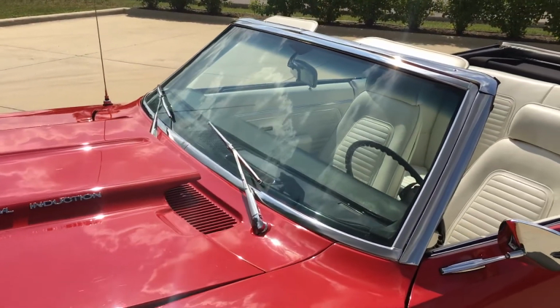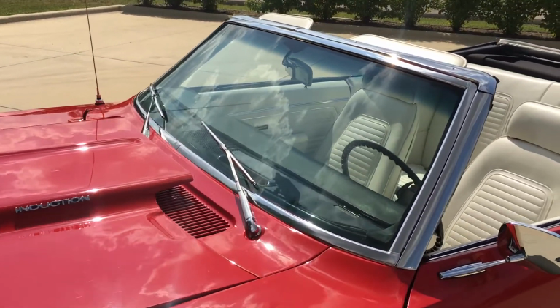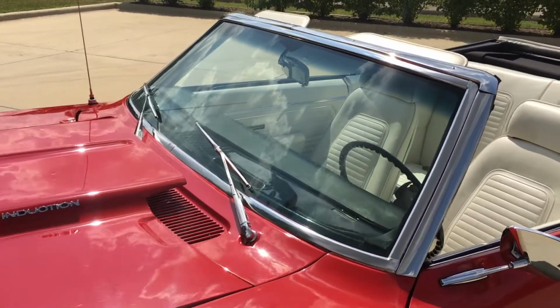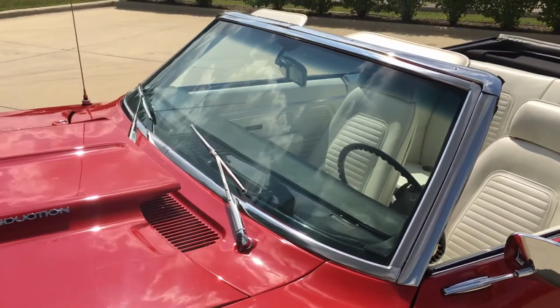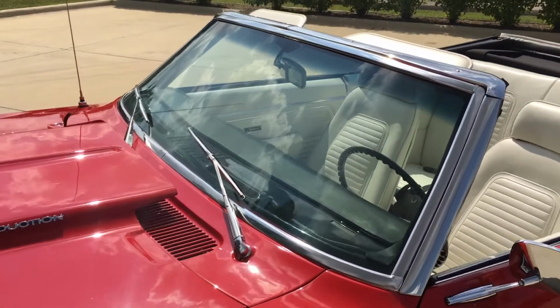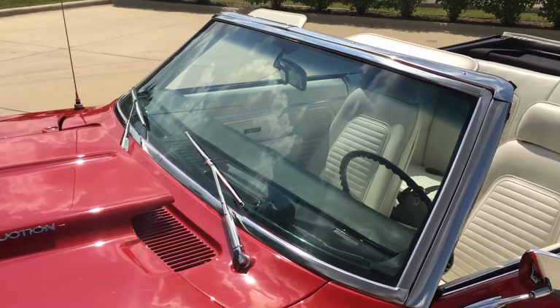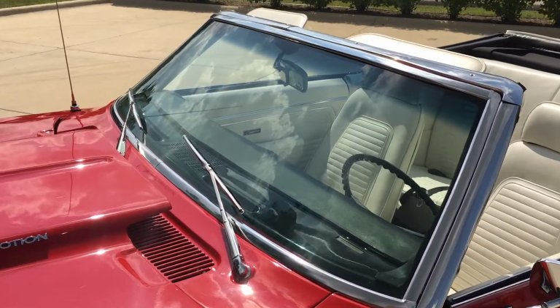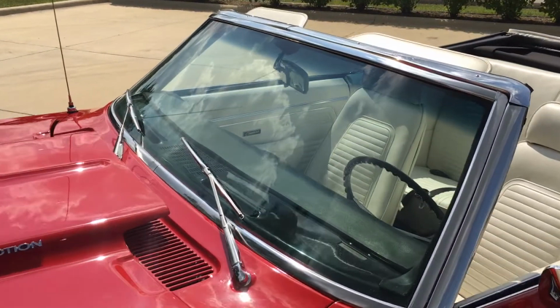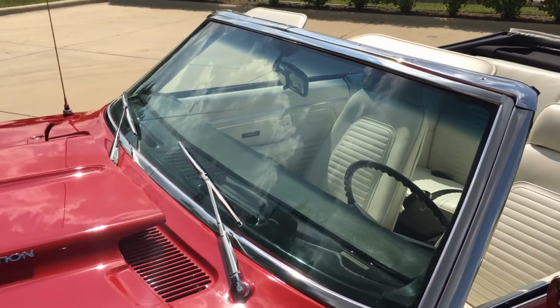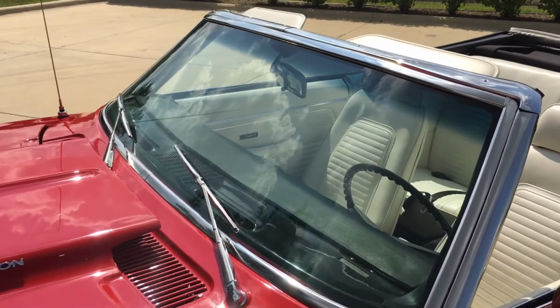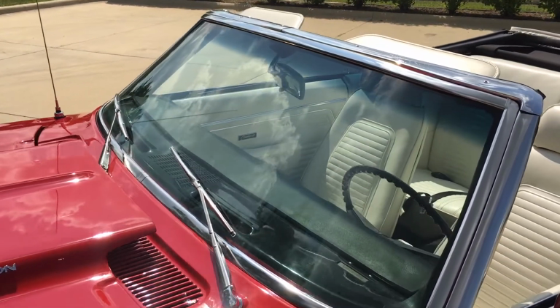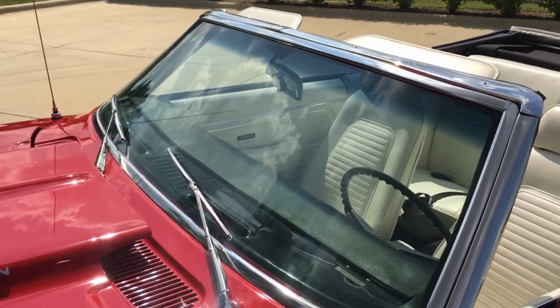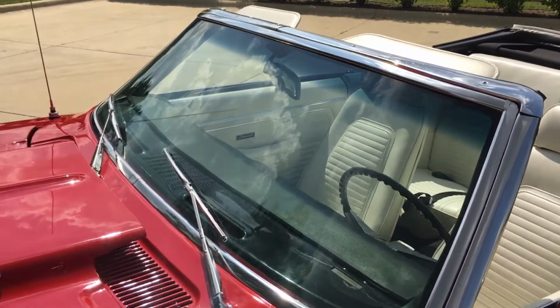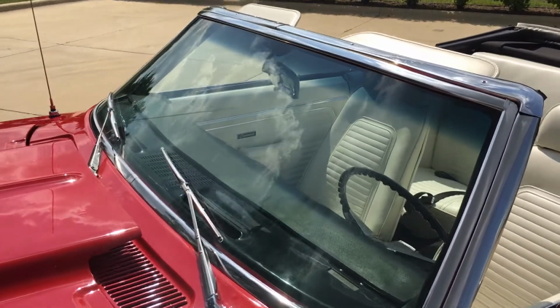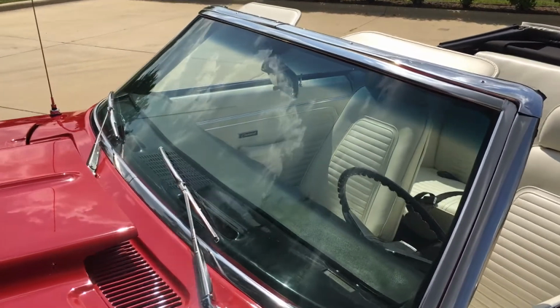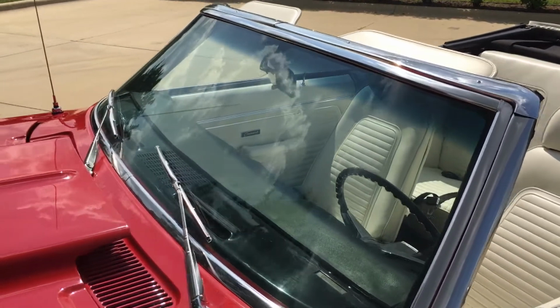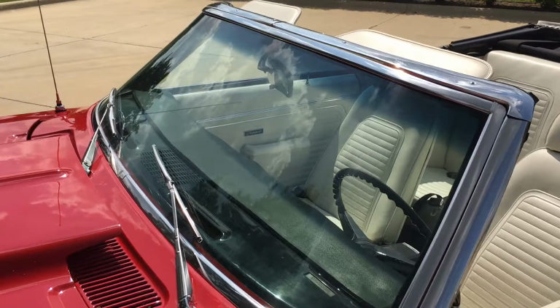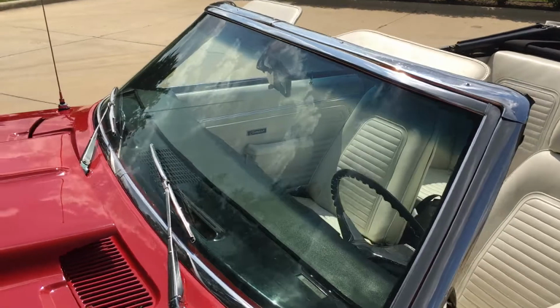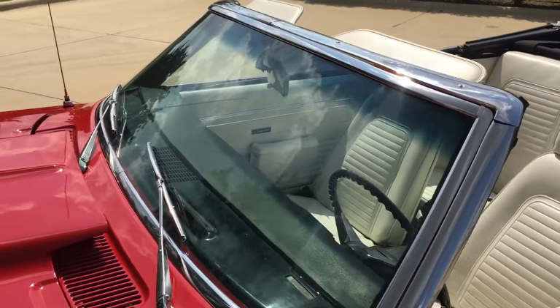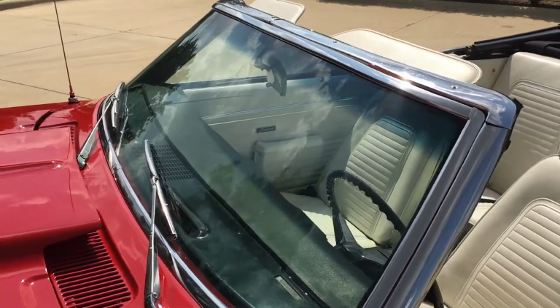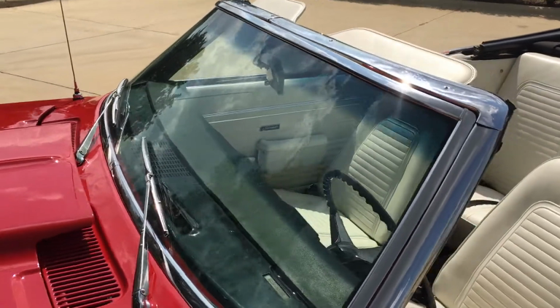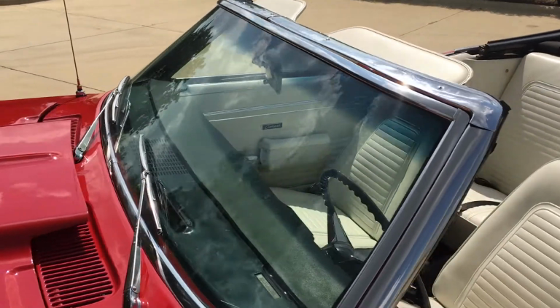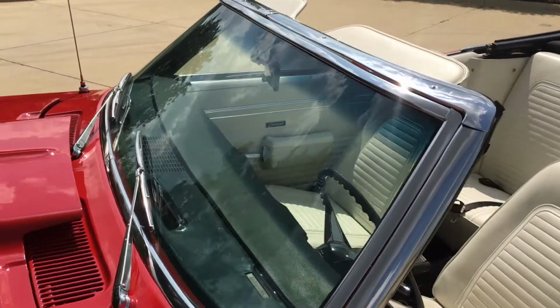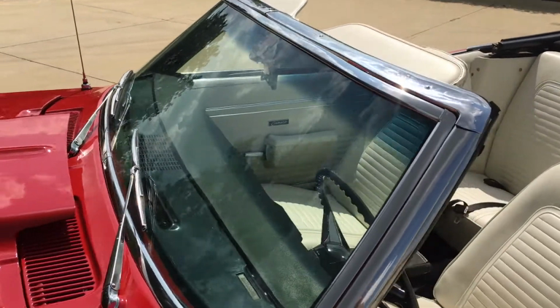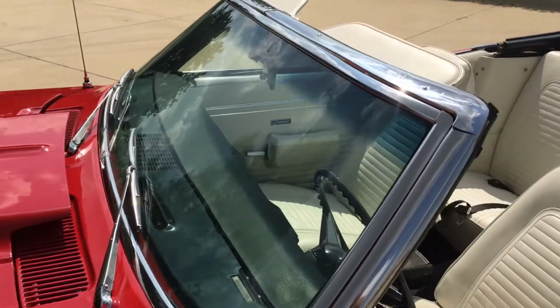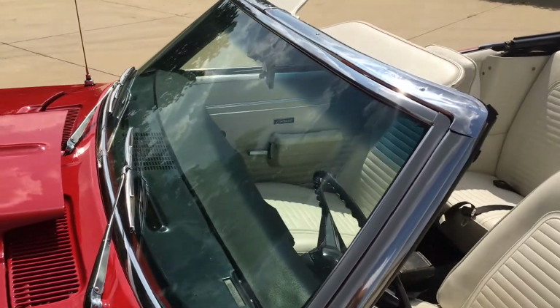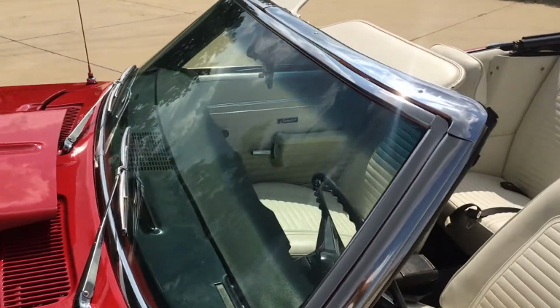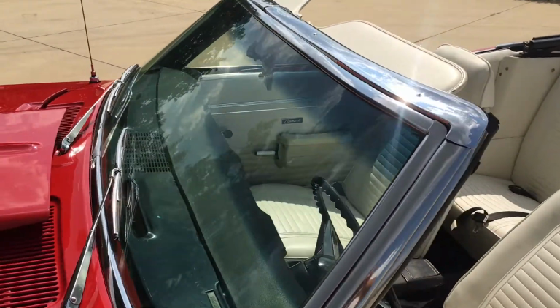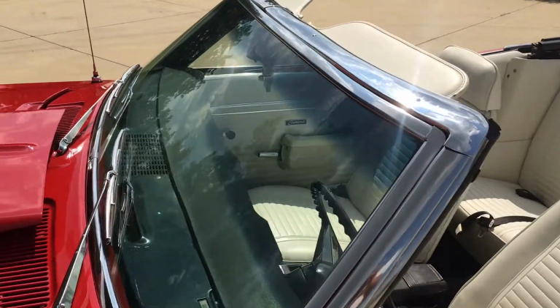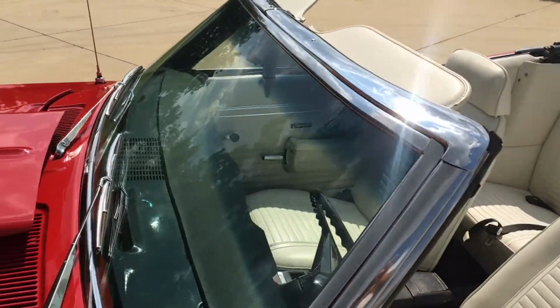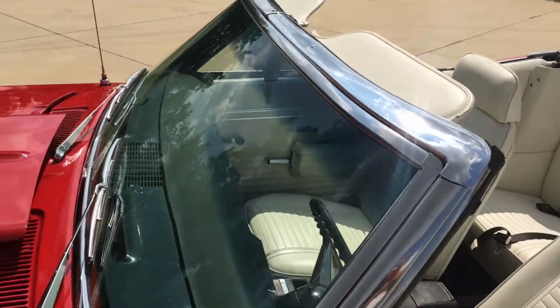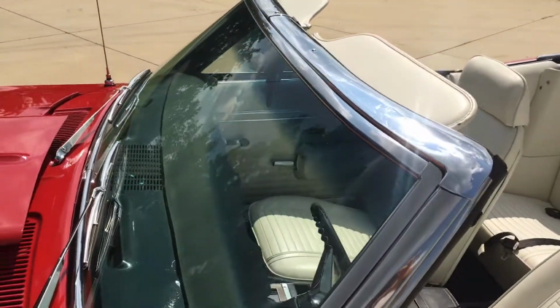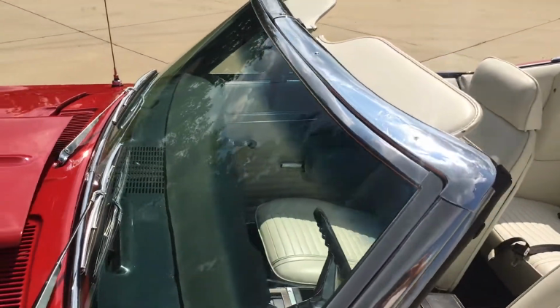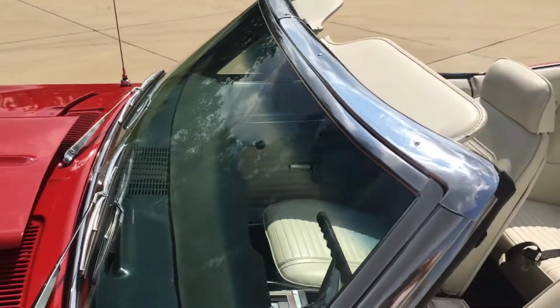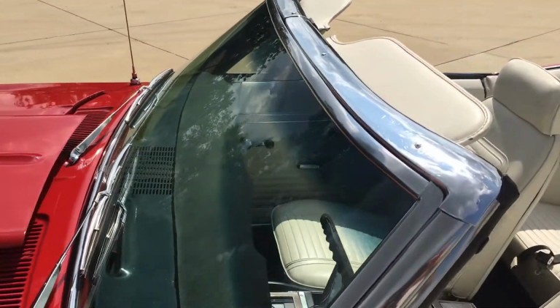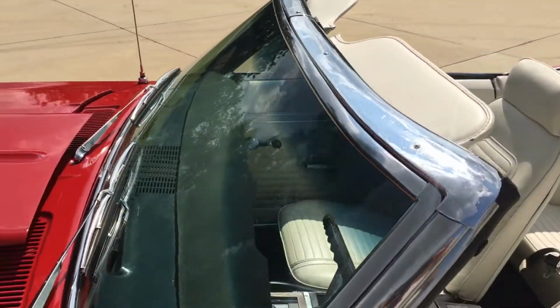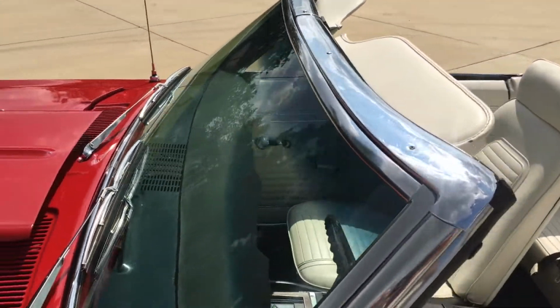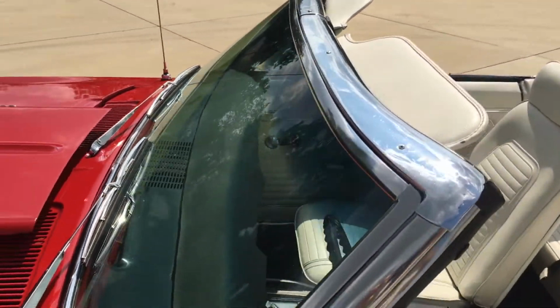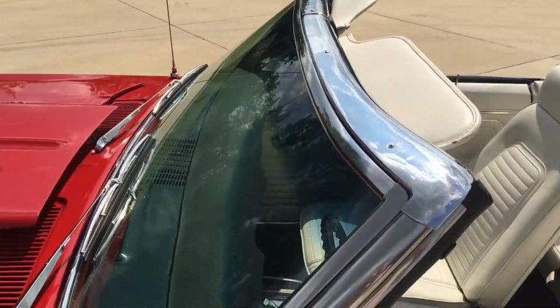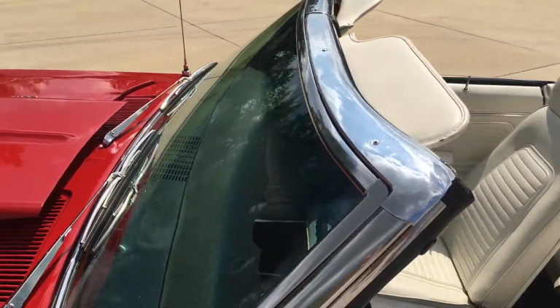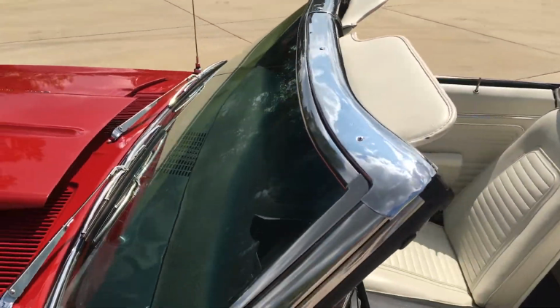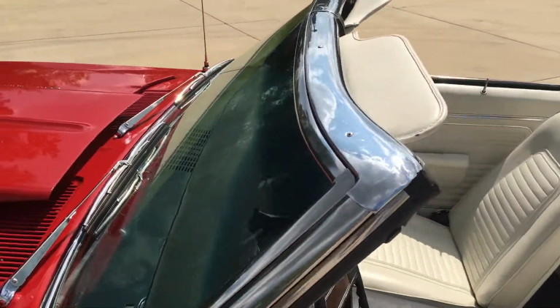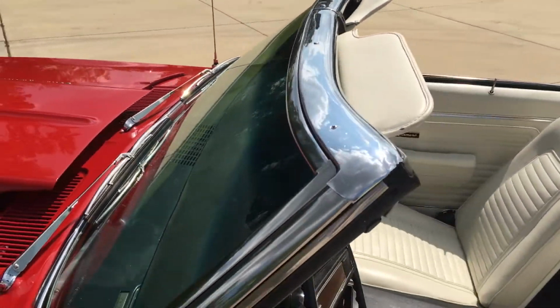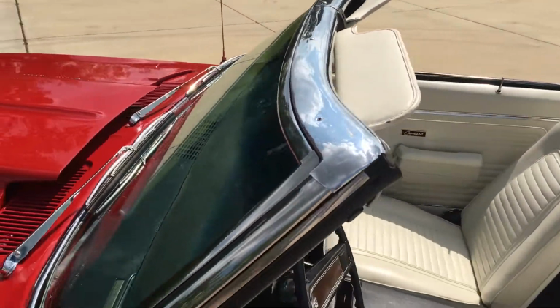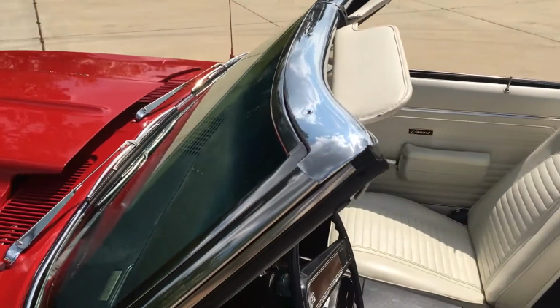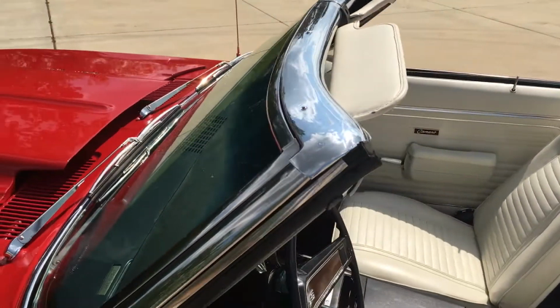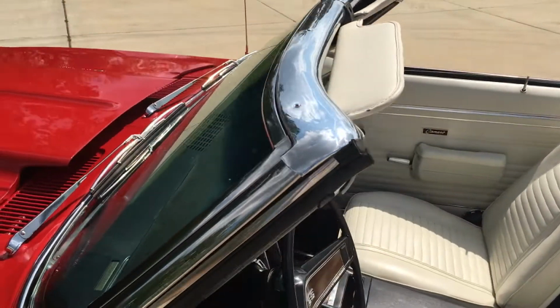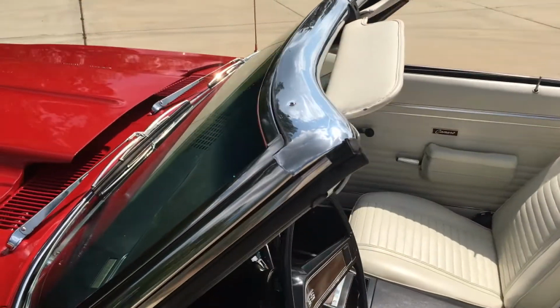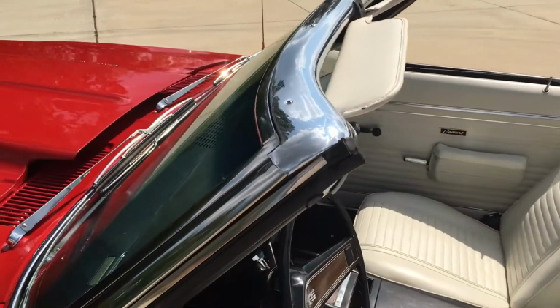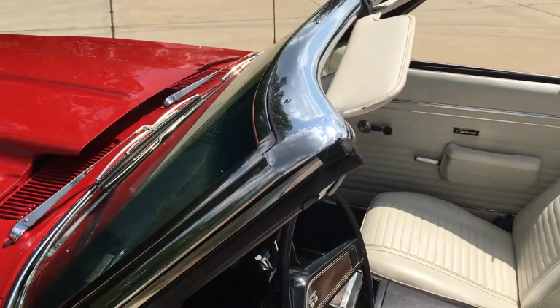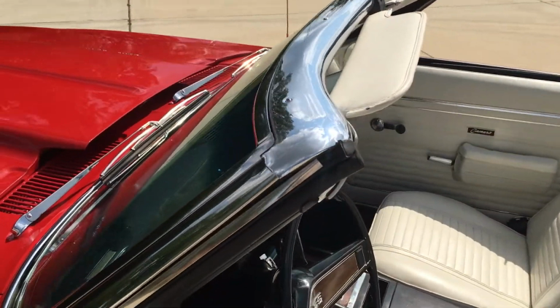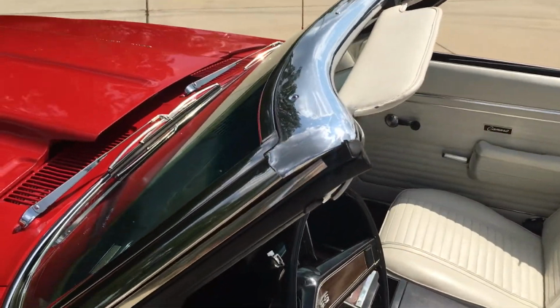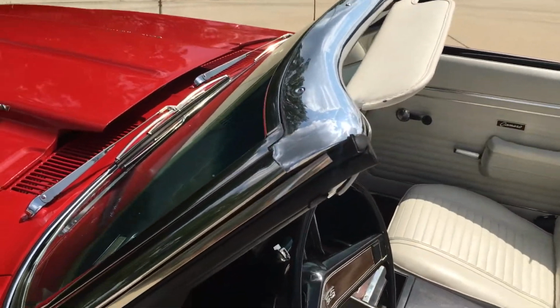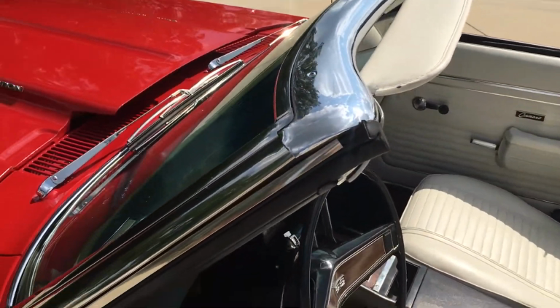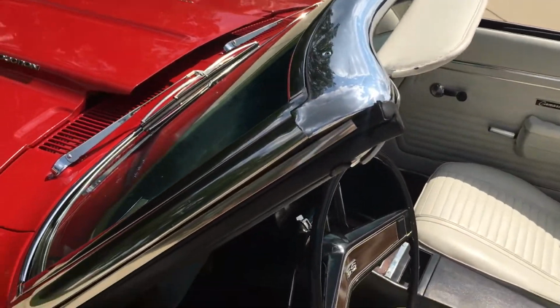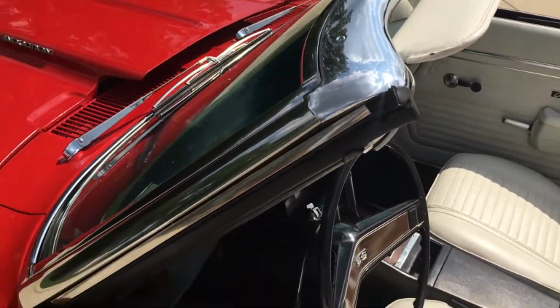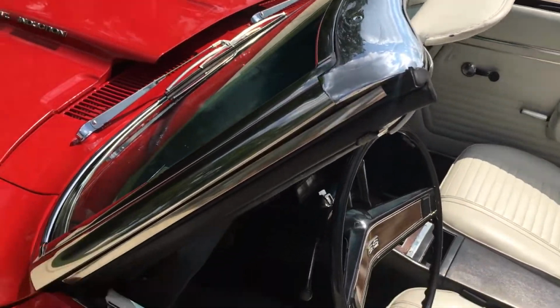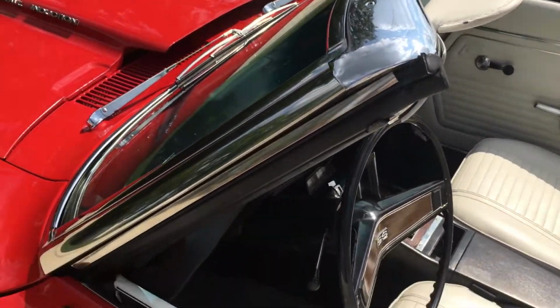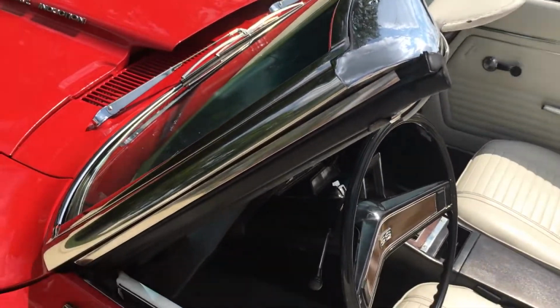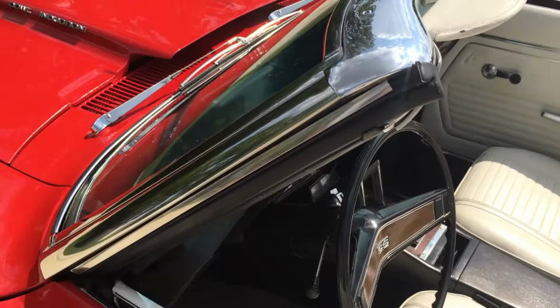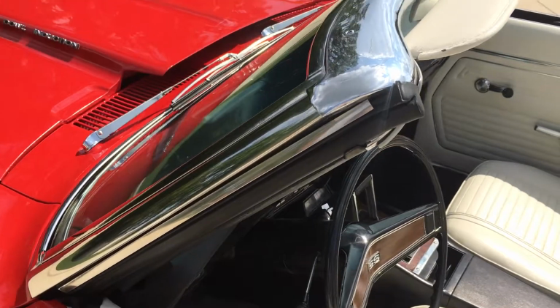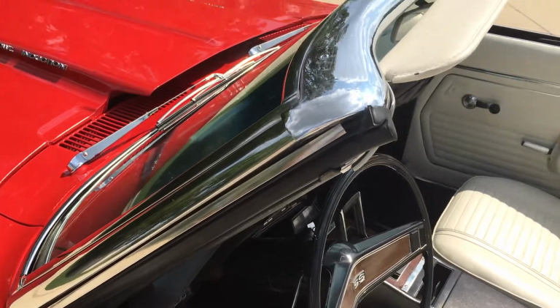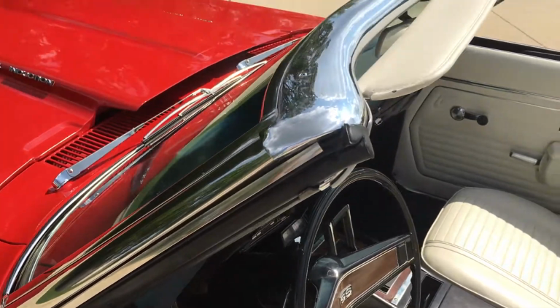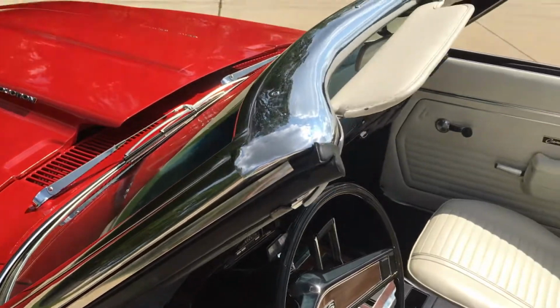It's got a nice look to it. All the gauges, all the lights, the horn, the wipers all work. You can see all the rubber has been replaced.